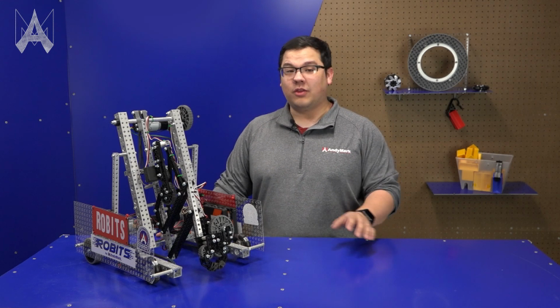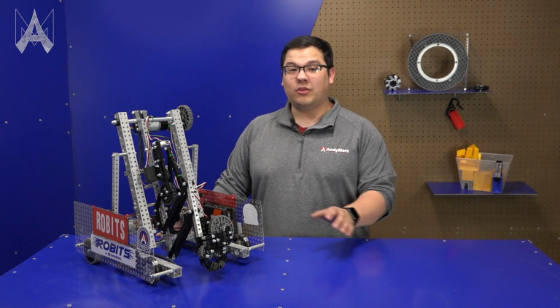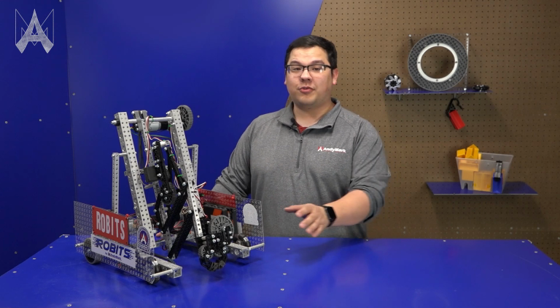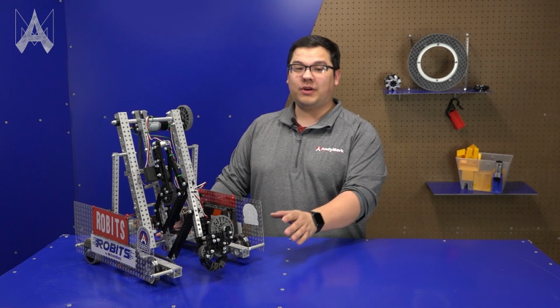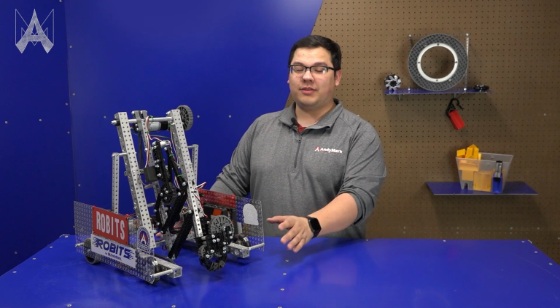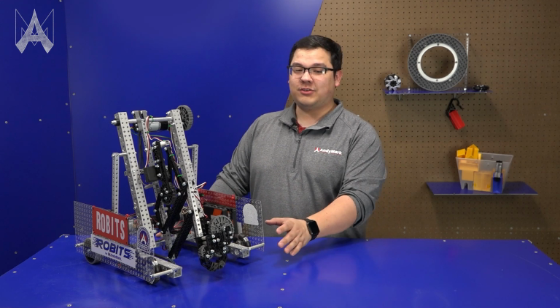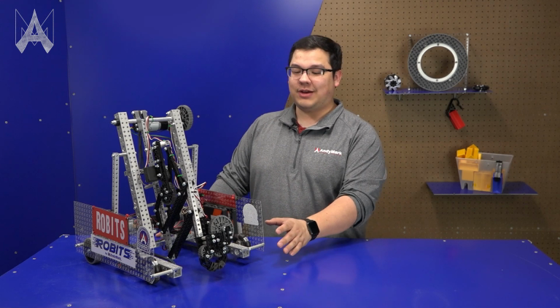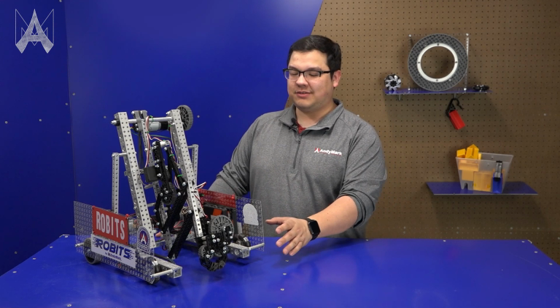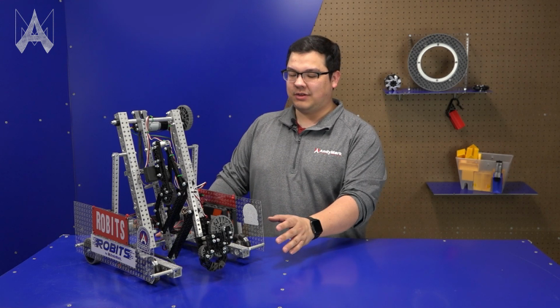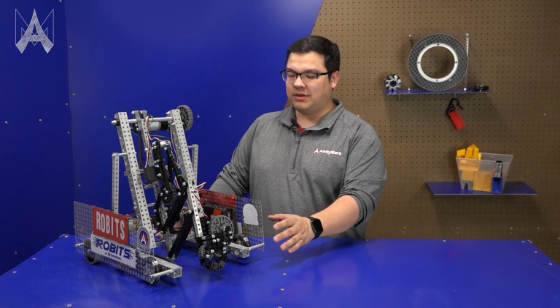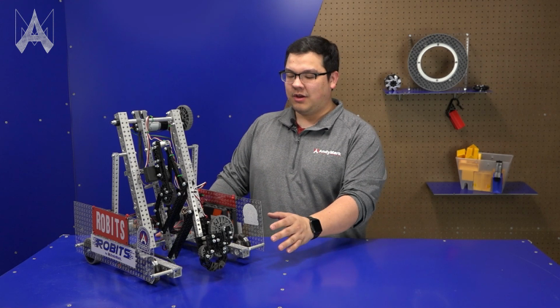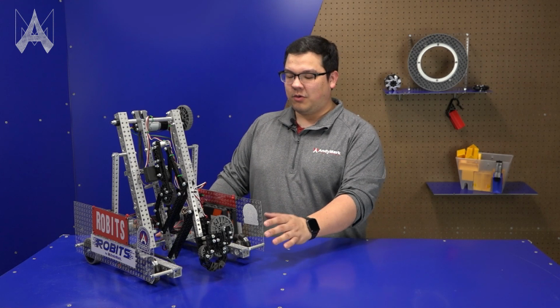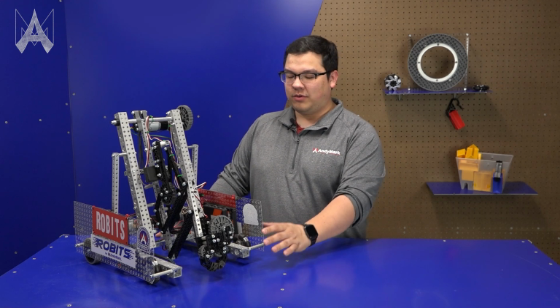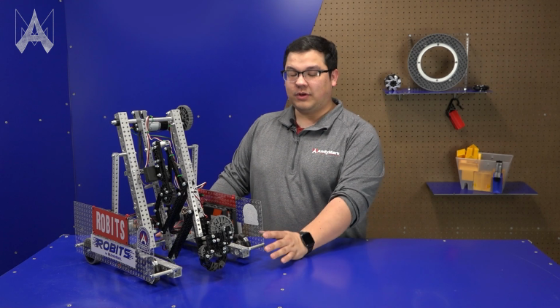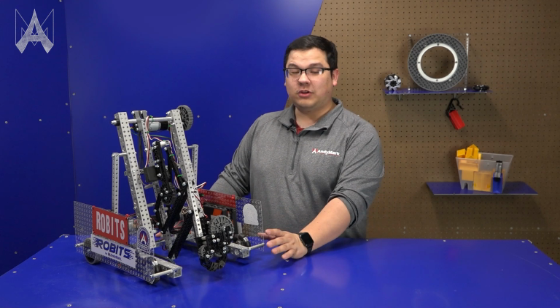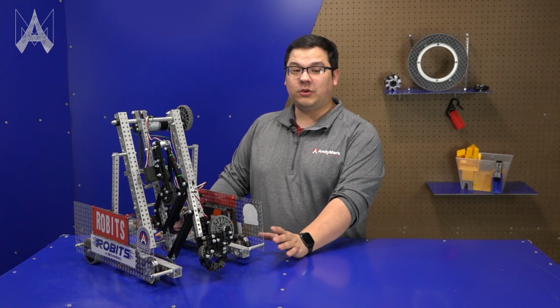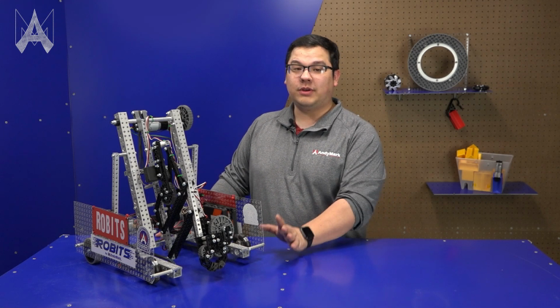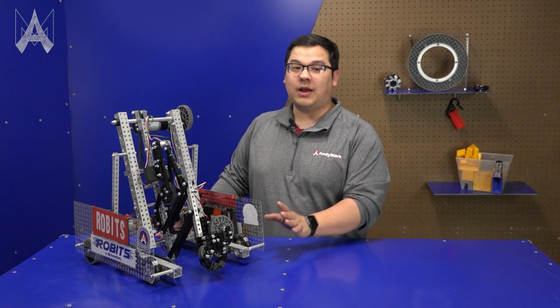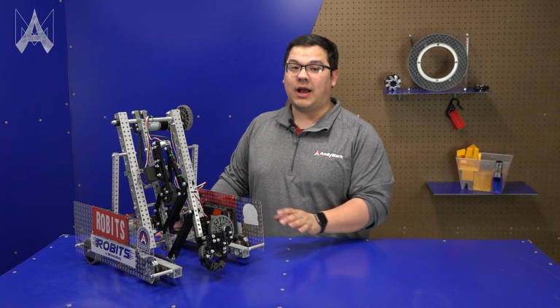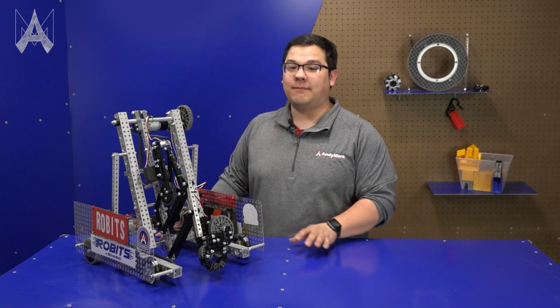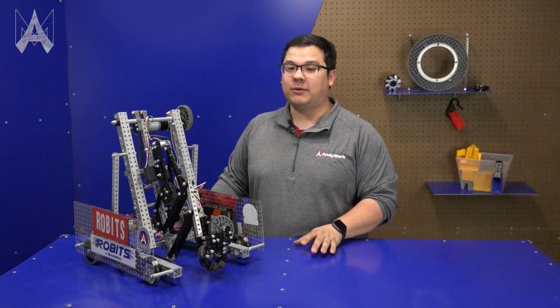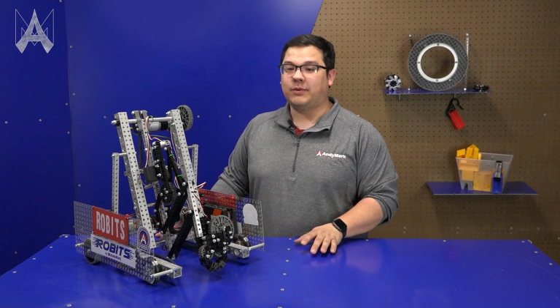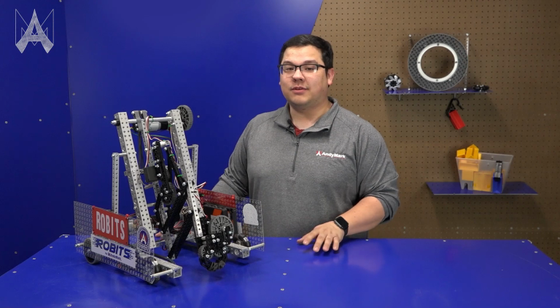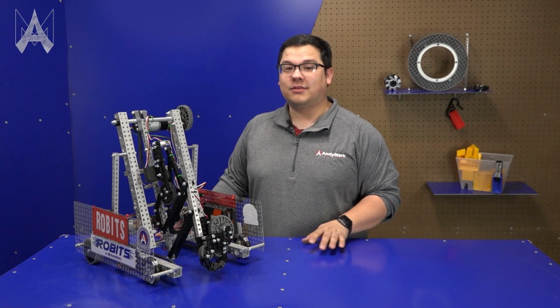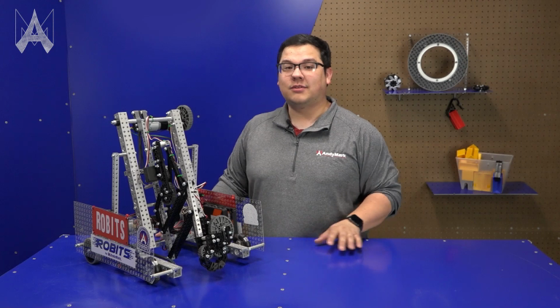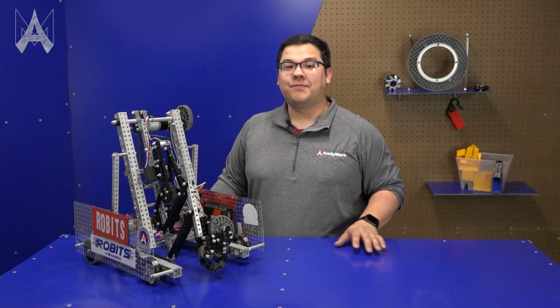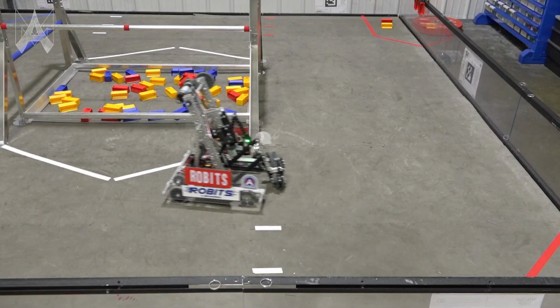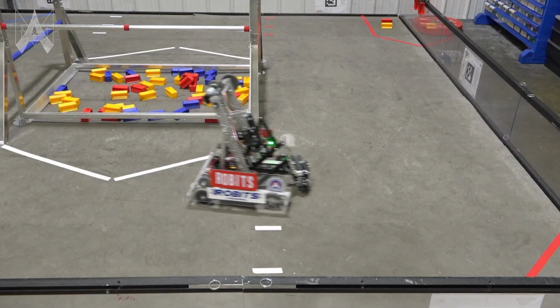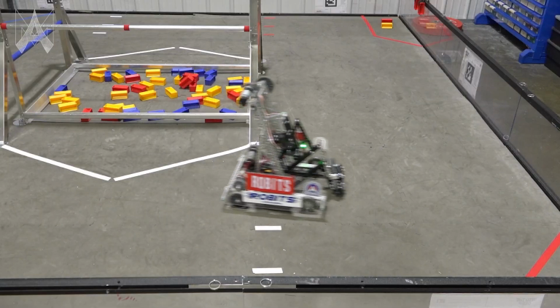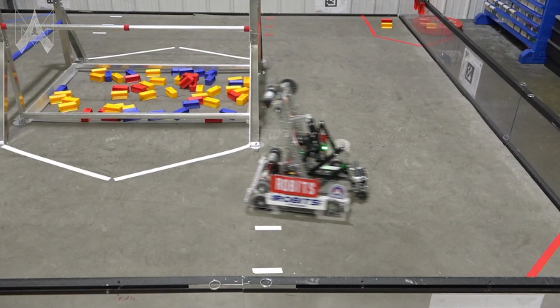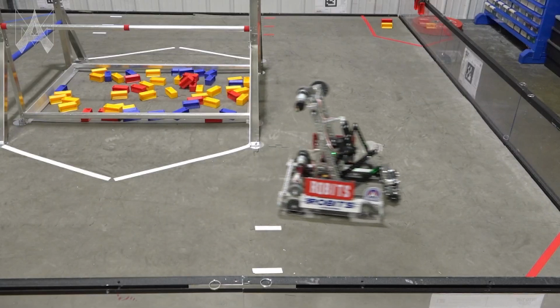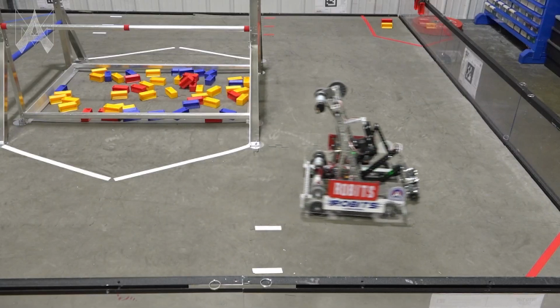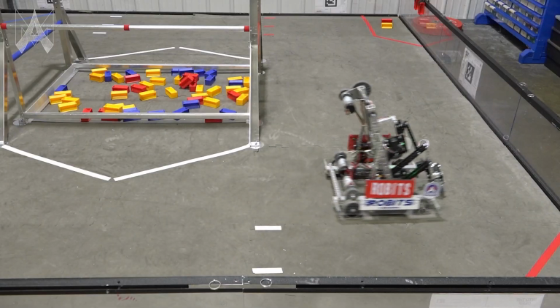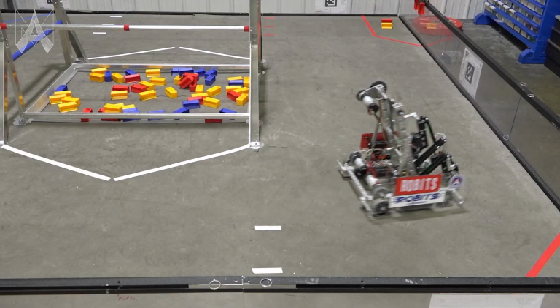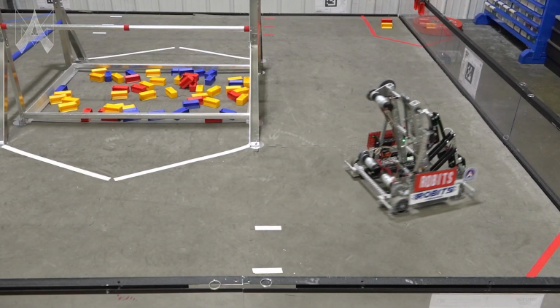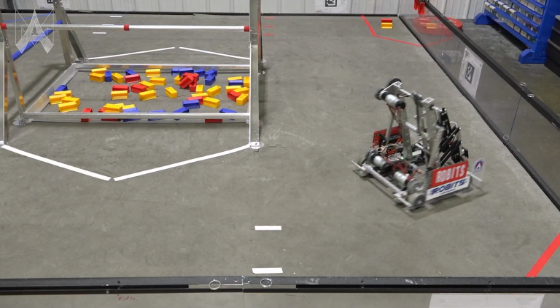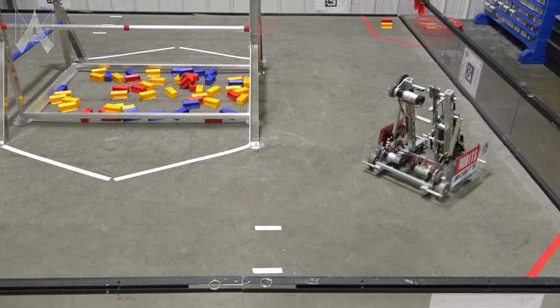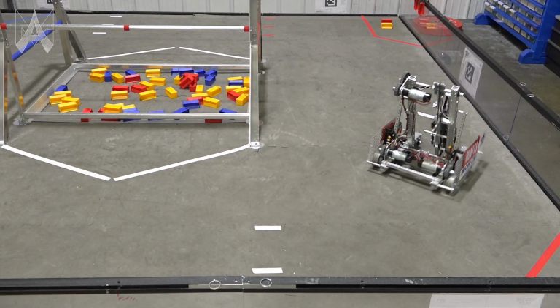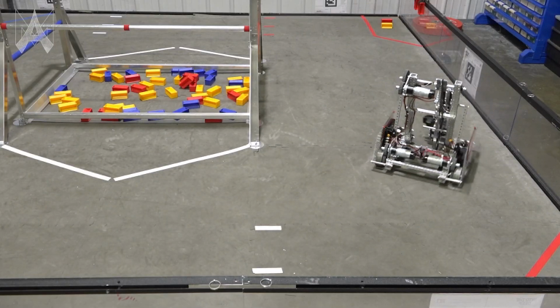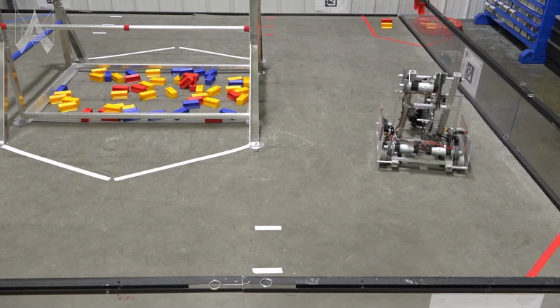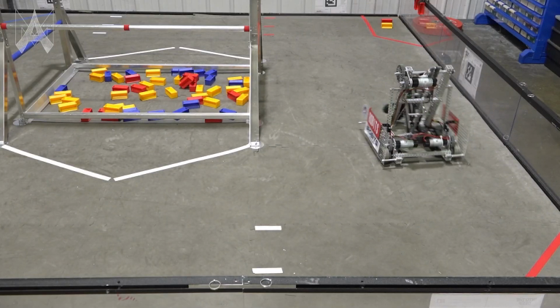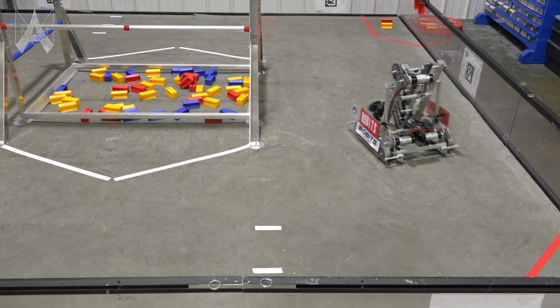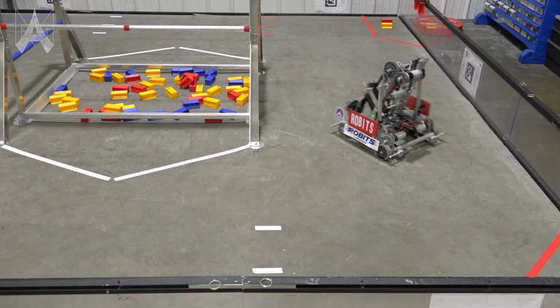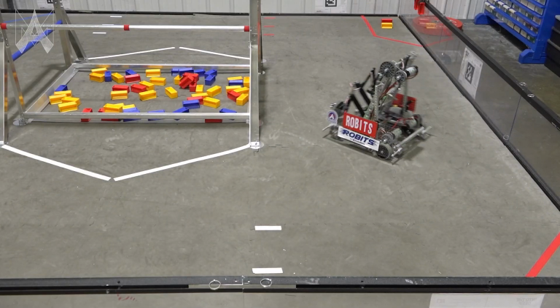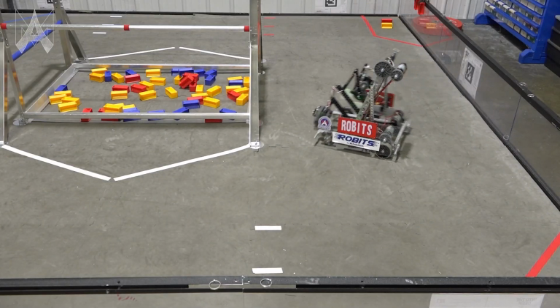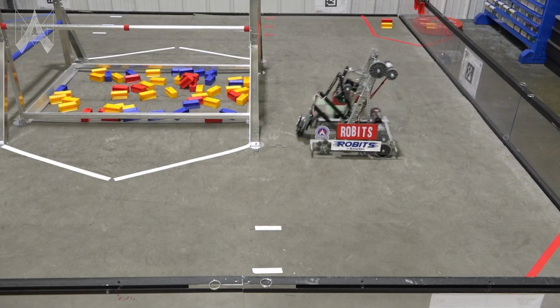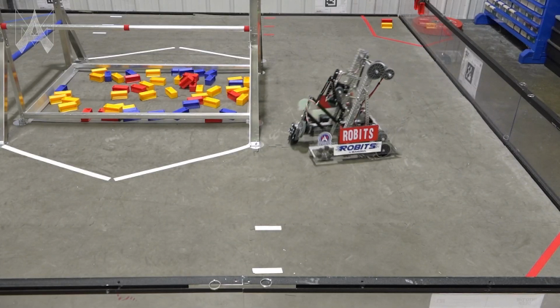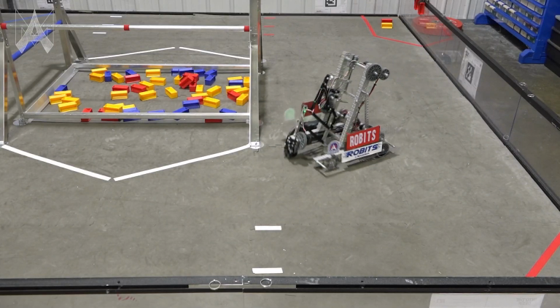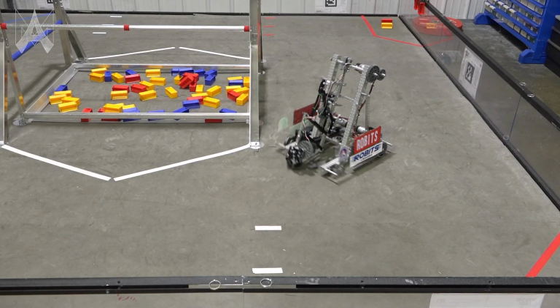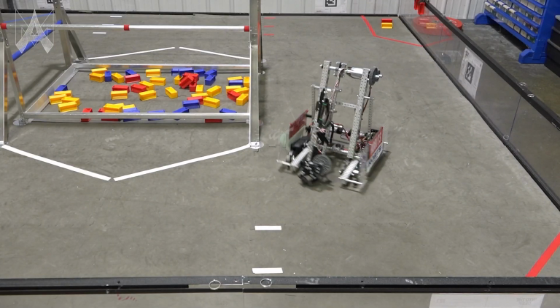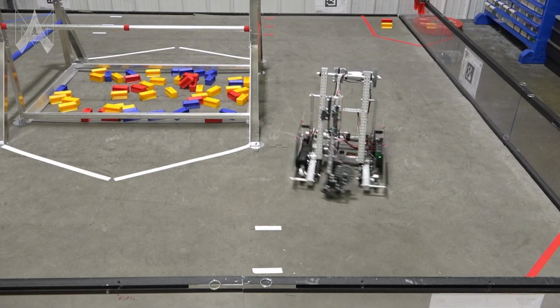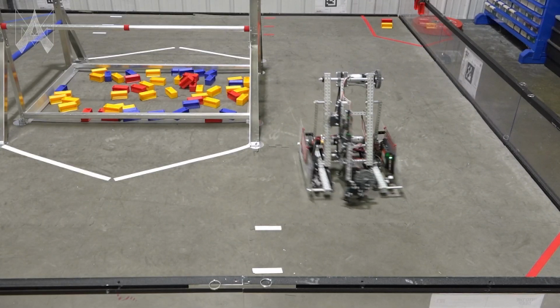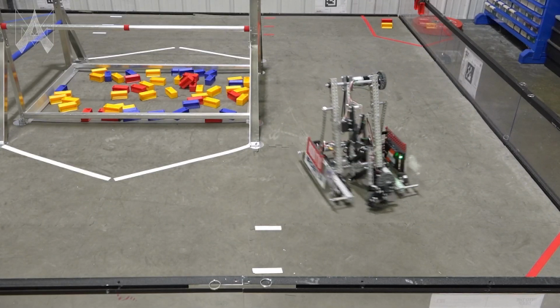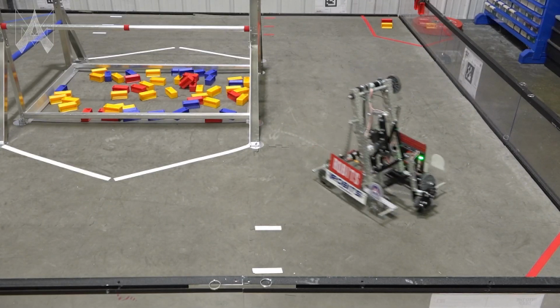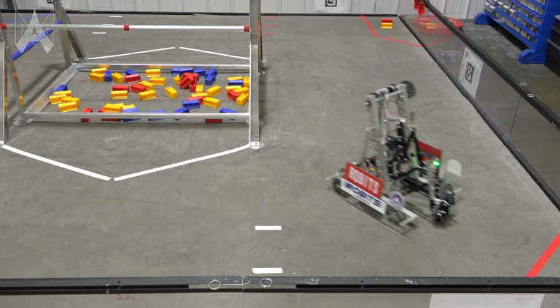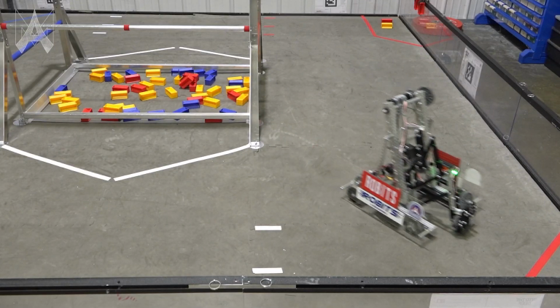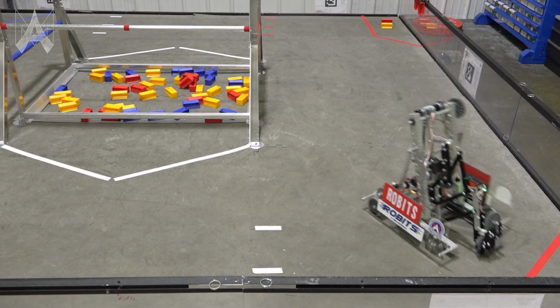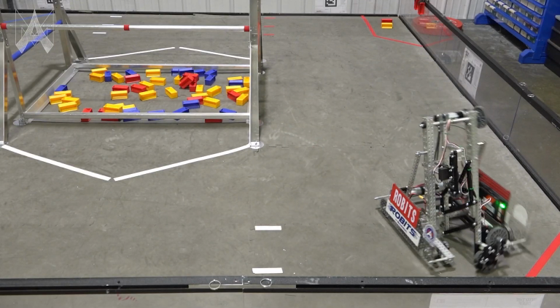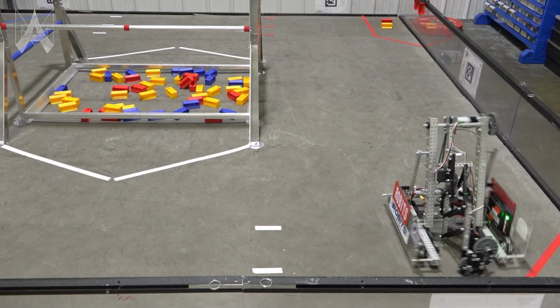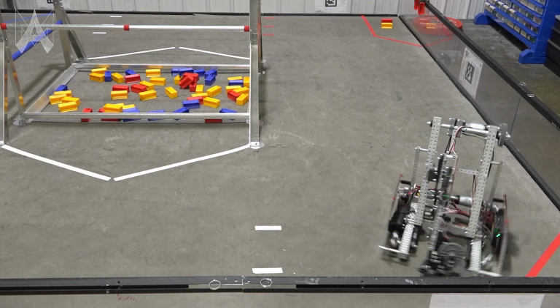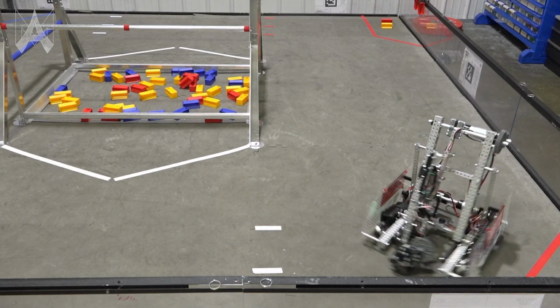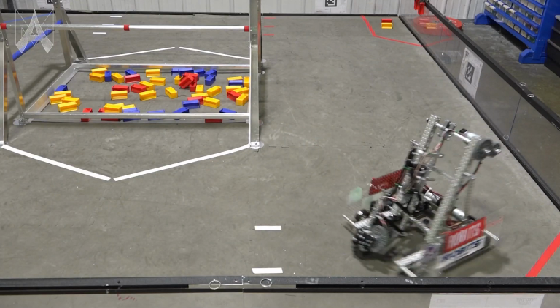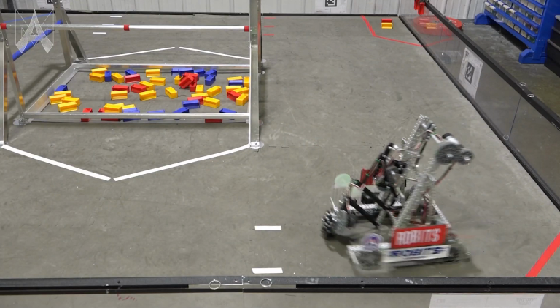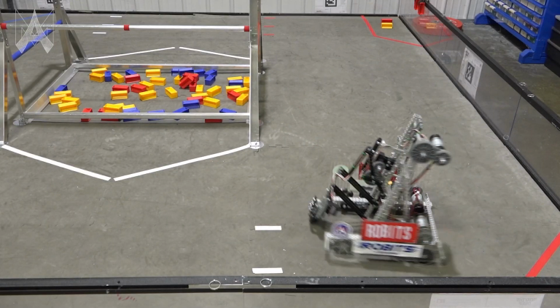On the front of the chassis we've included omni wheels. One of the reasons this is really helpful is it allows the robot to turn smoothly and effectively.